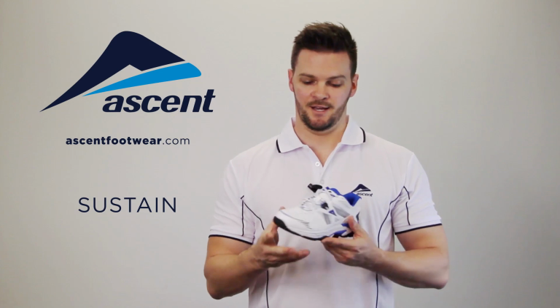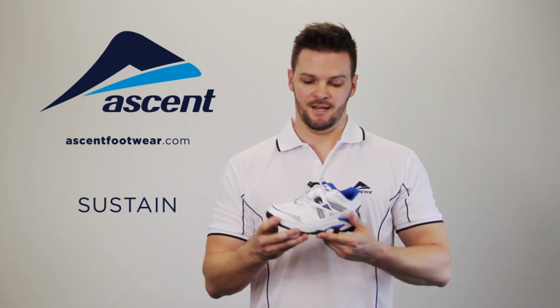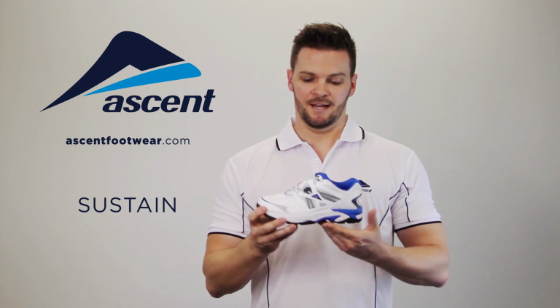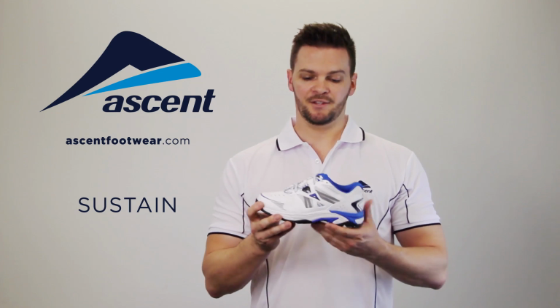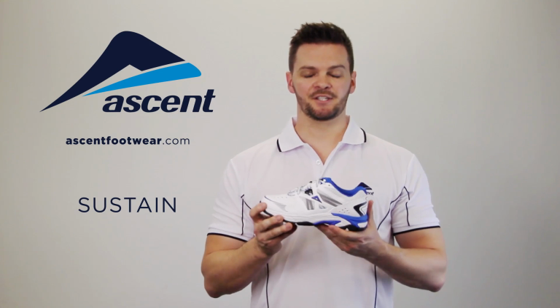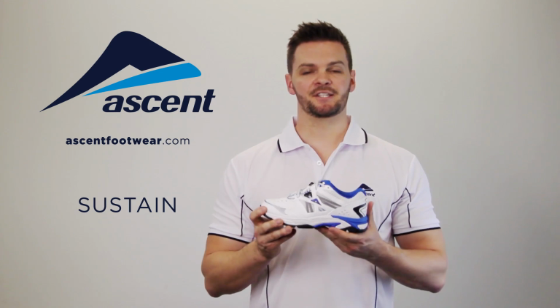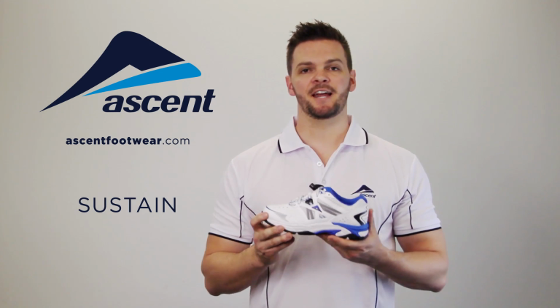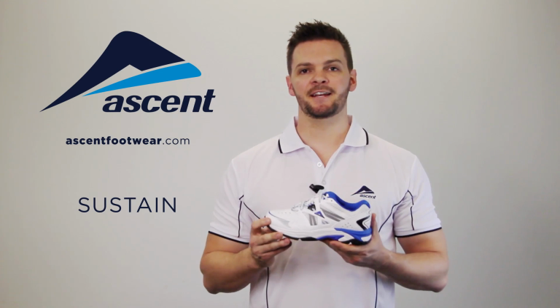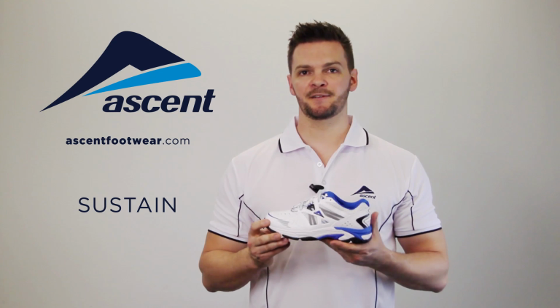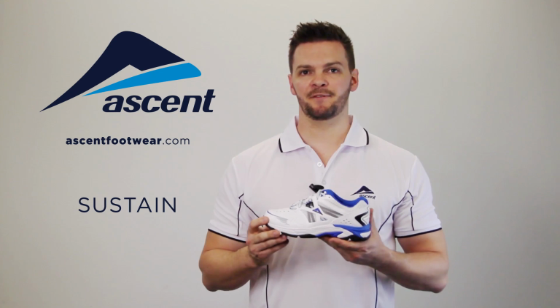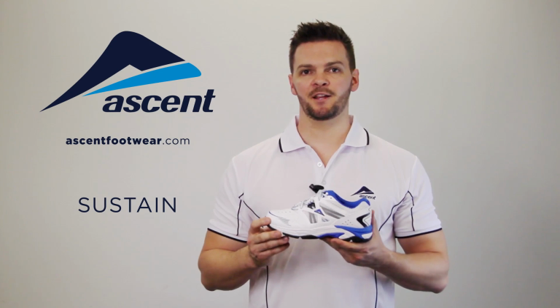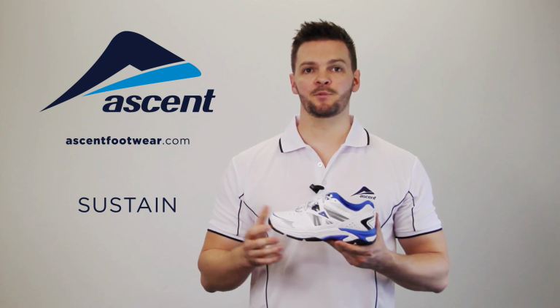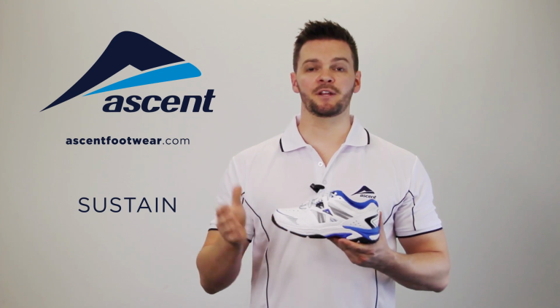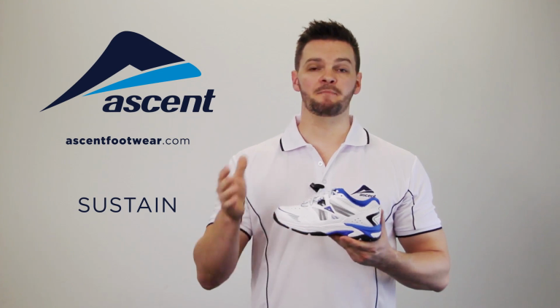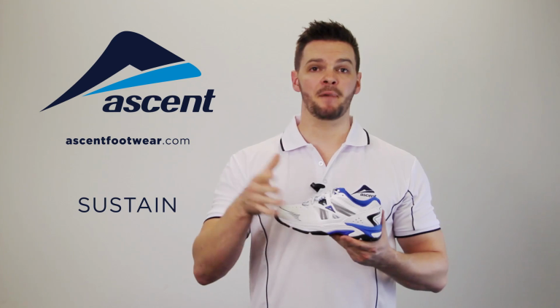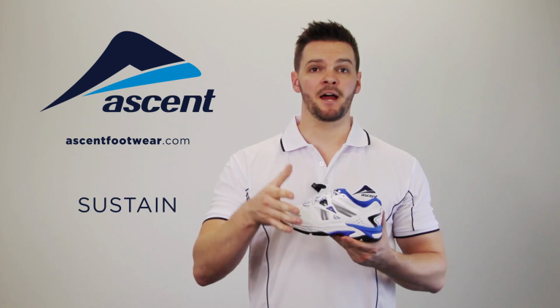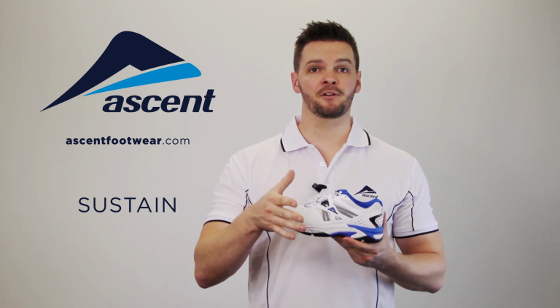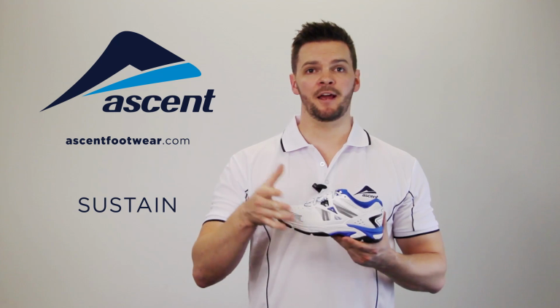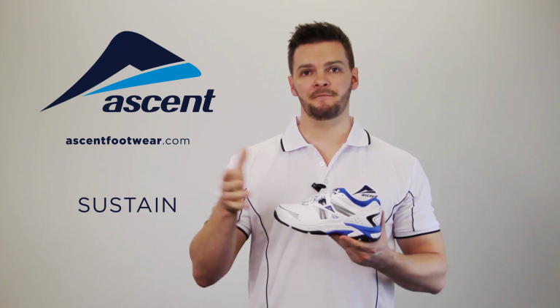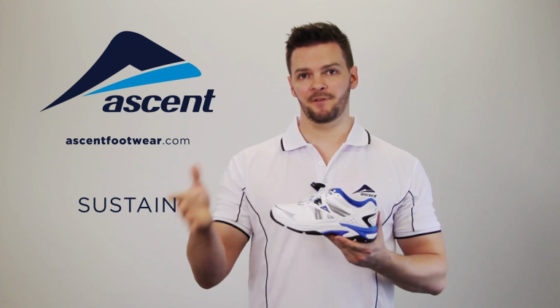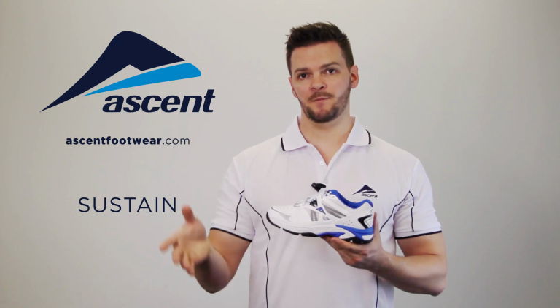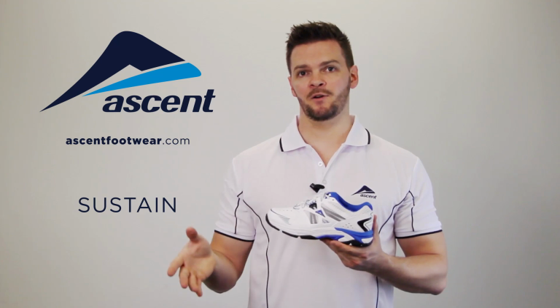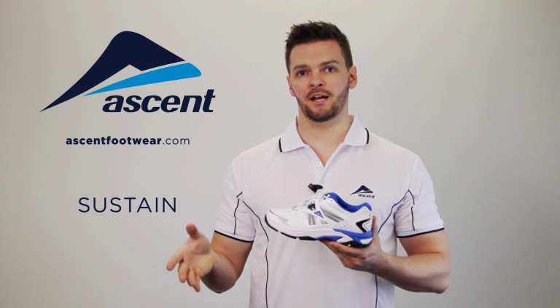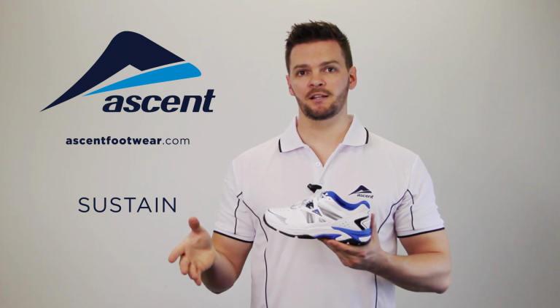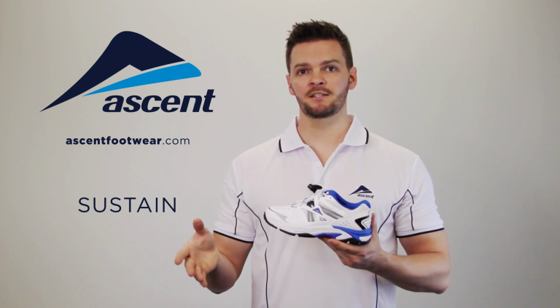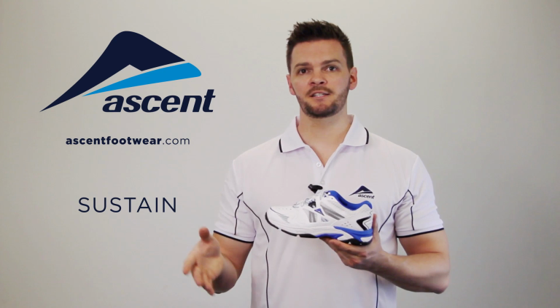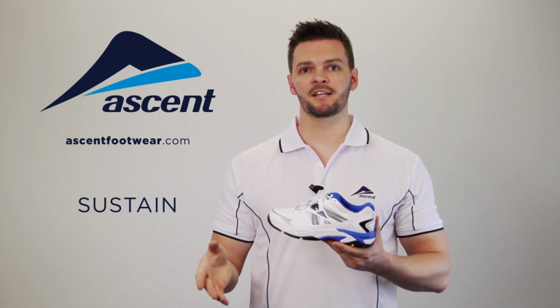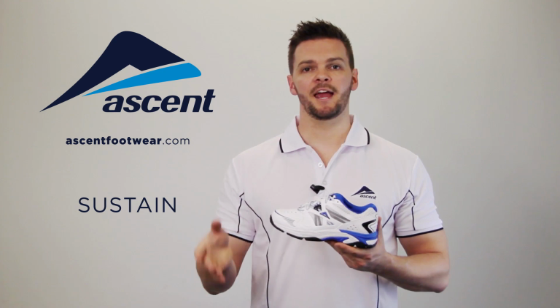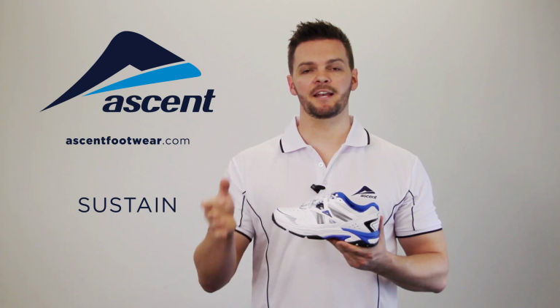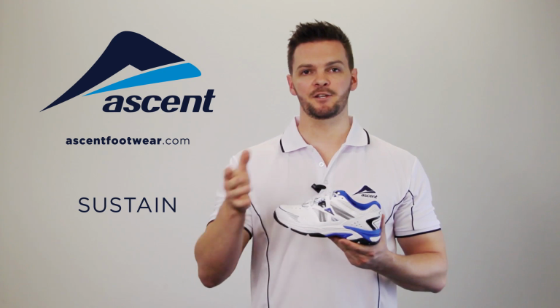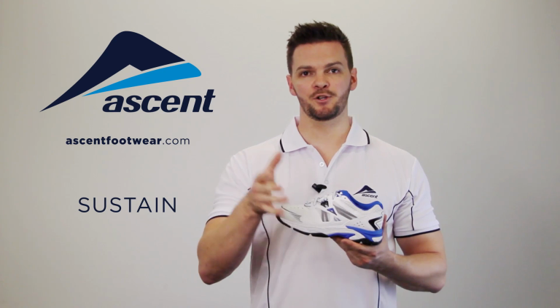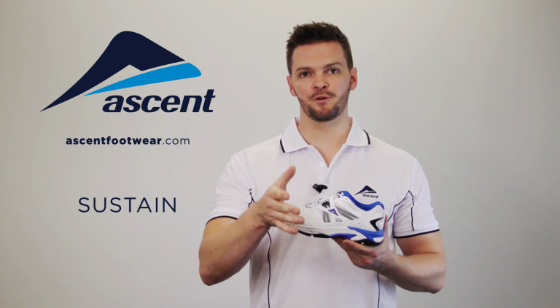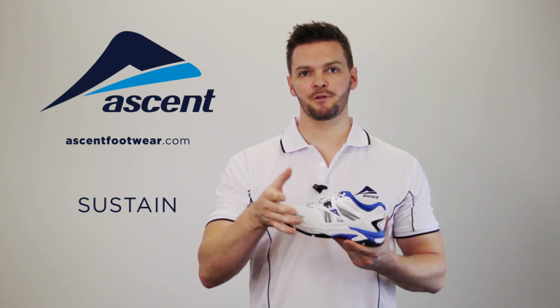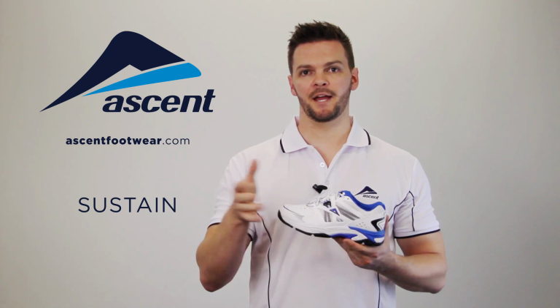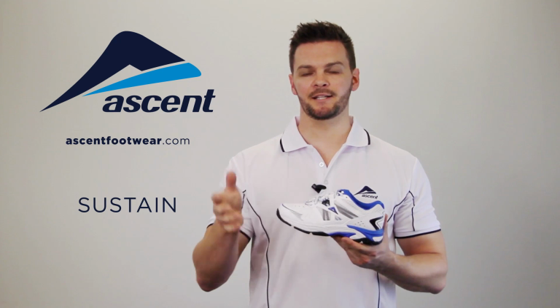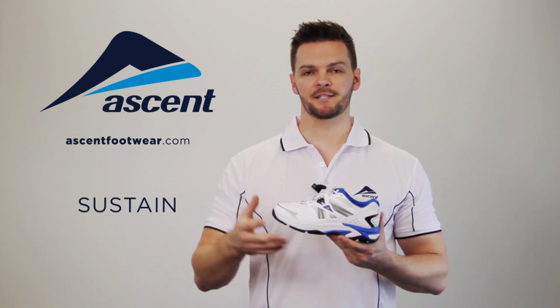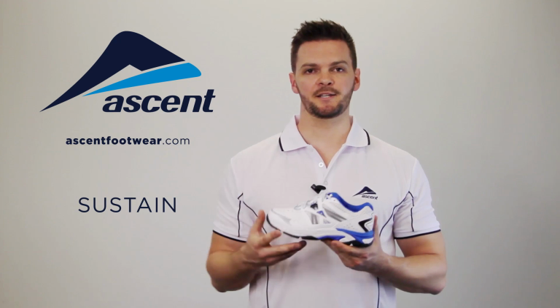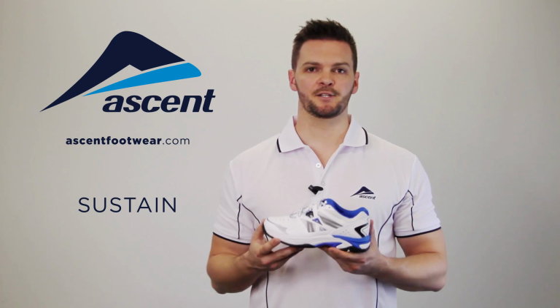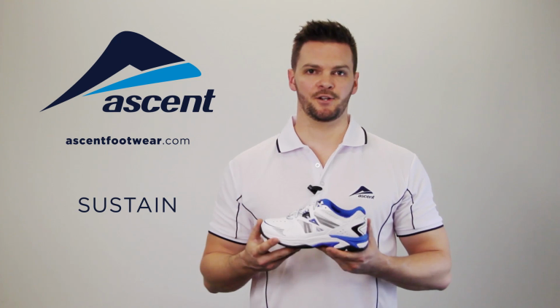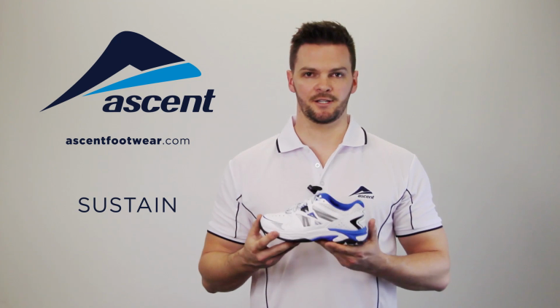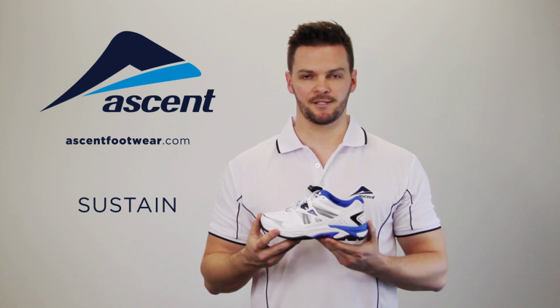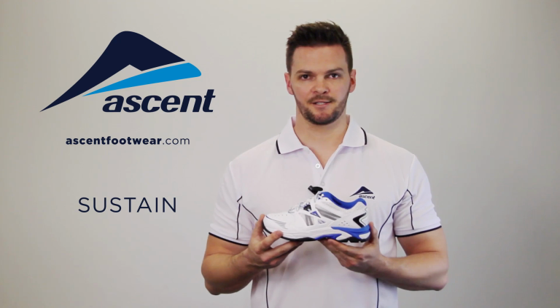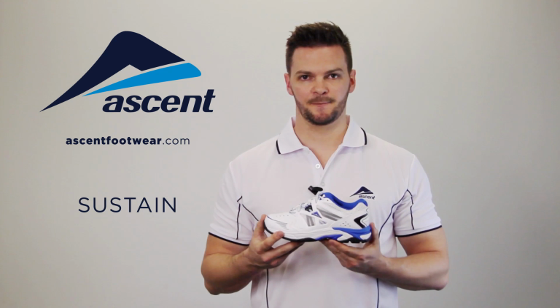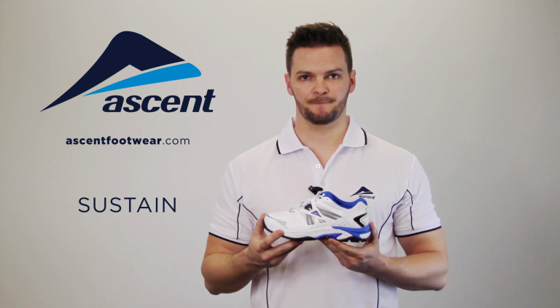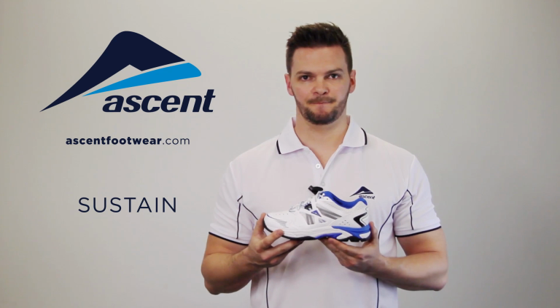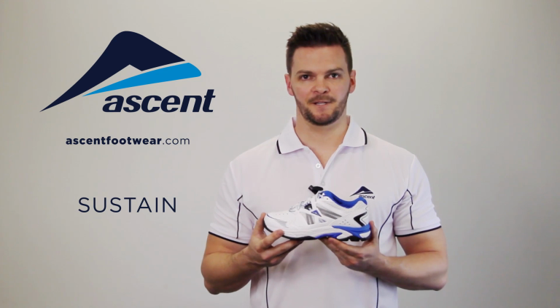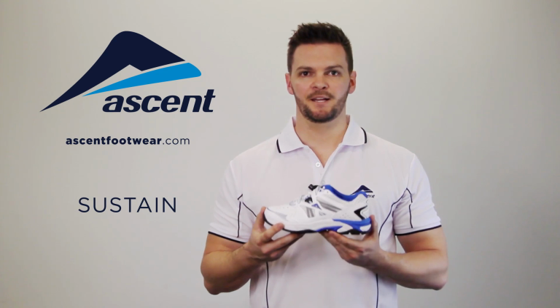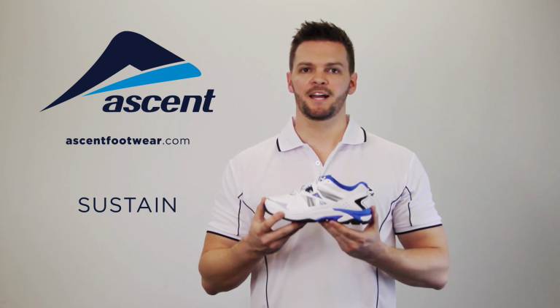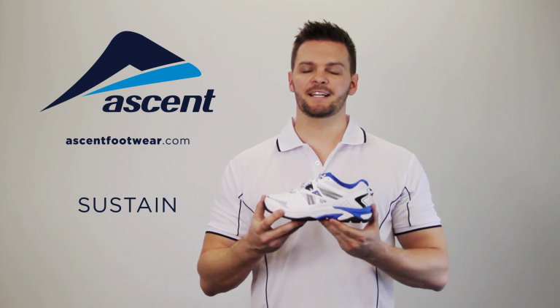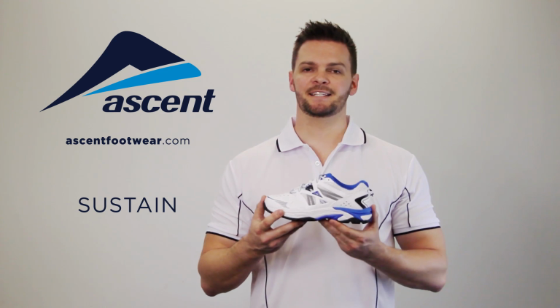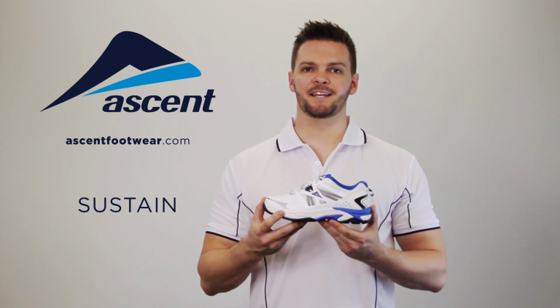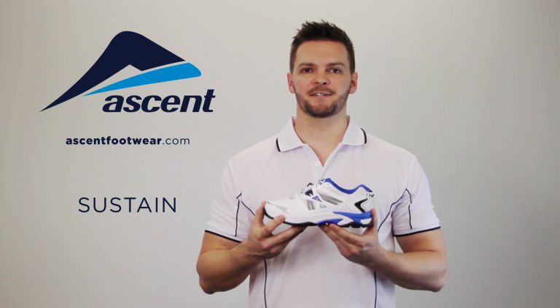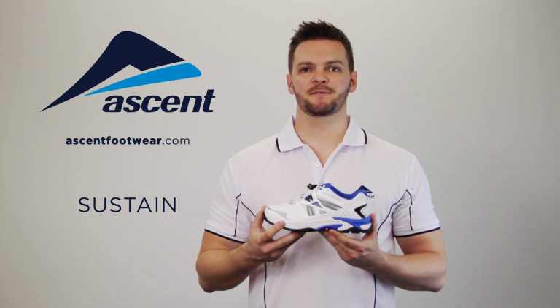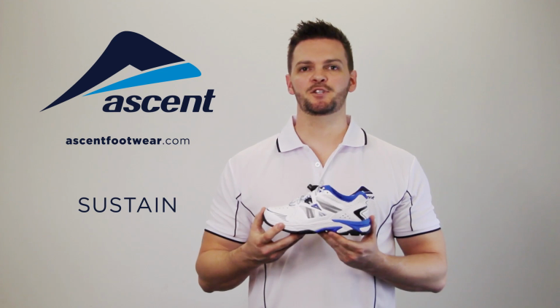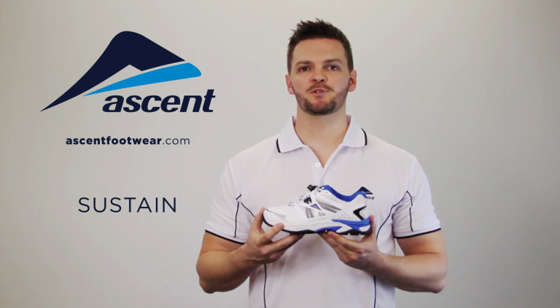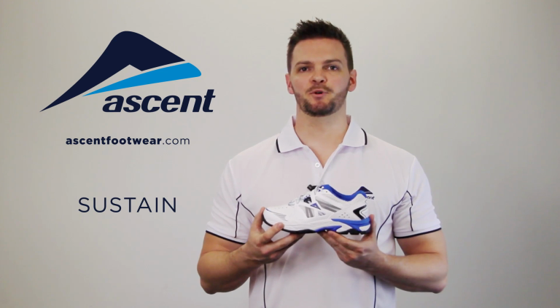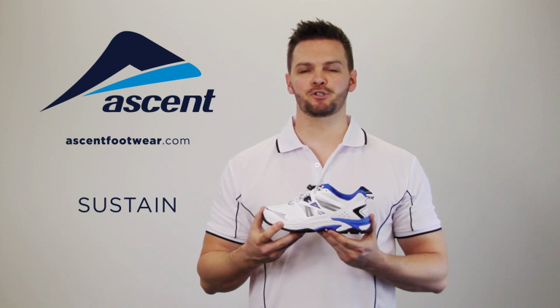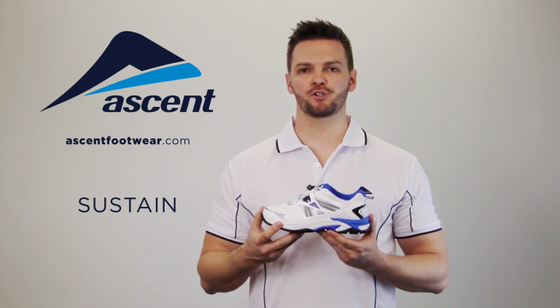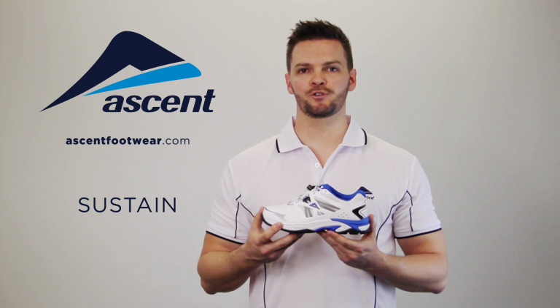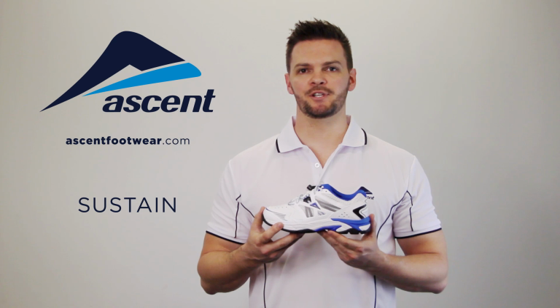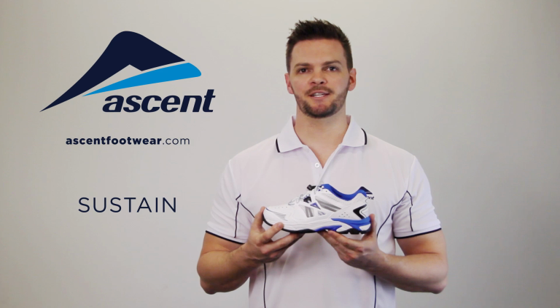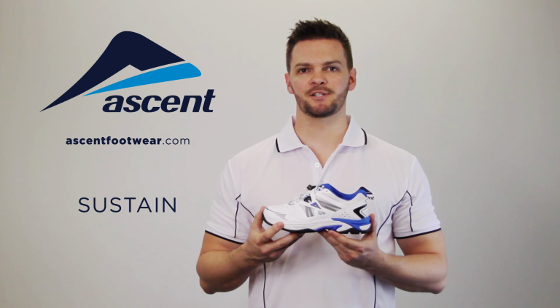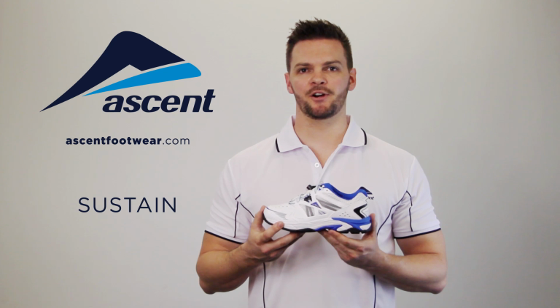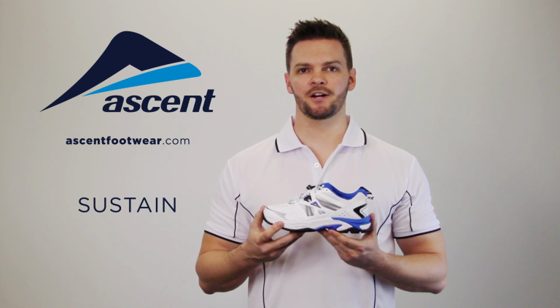The Sustain is available in male and female colors and in youth and senior sizes. Ascent: sports shoes in disguise.